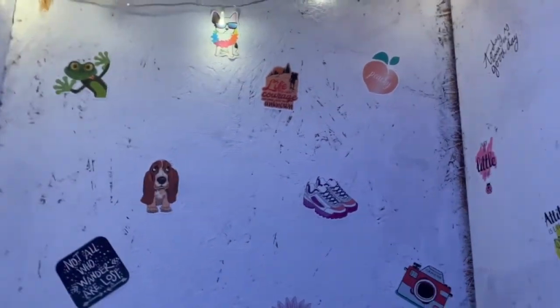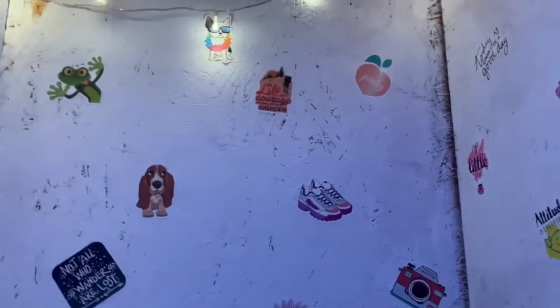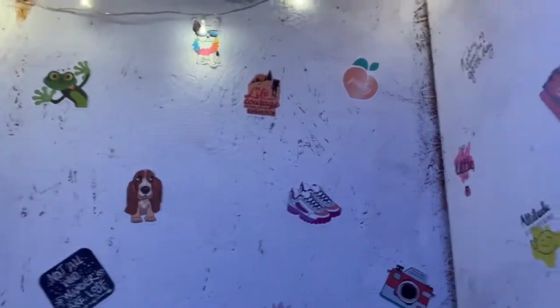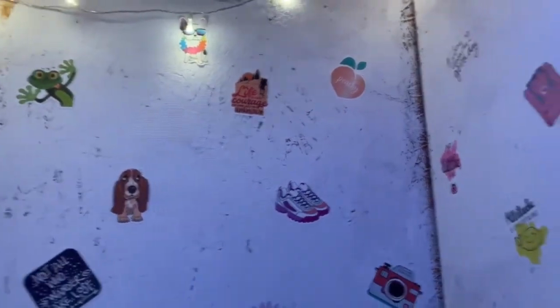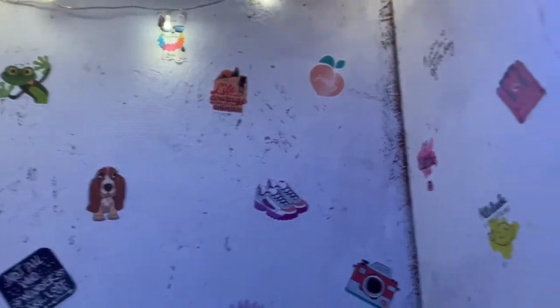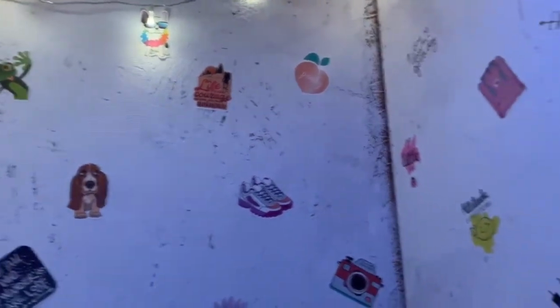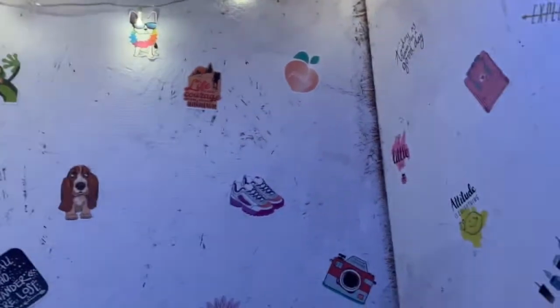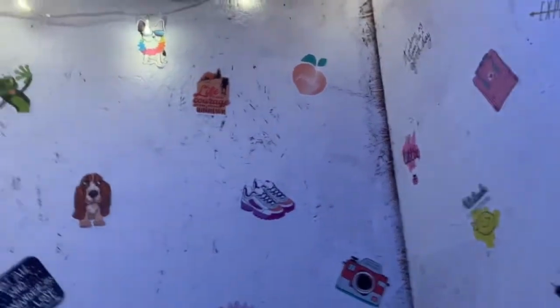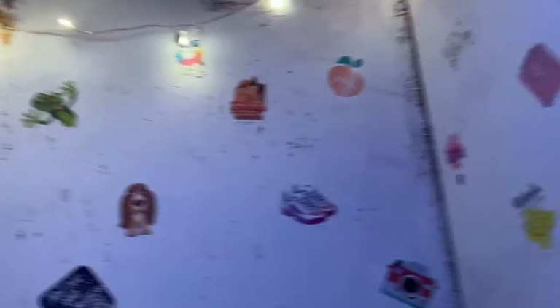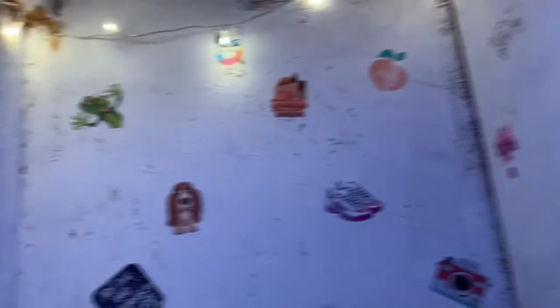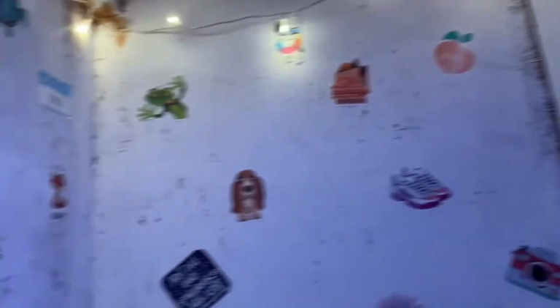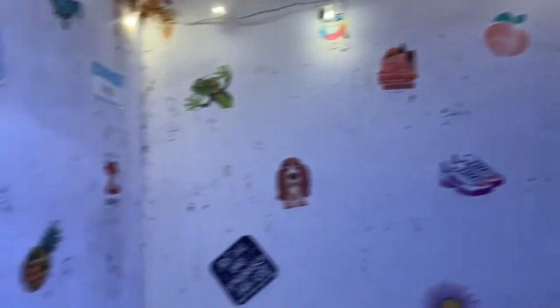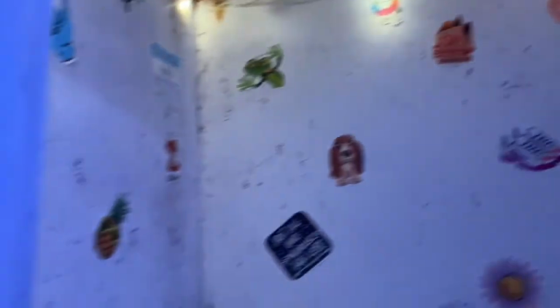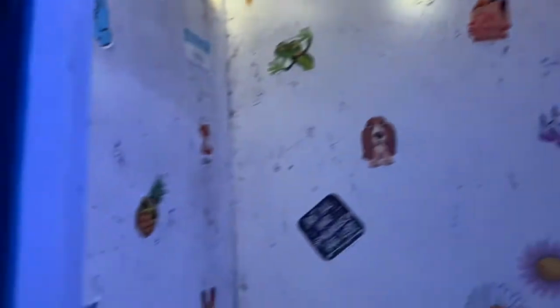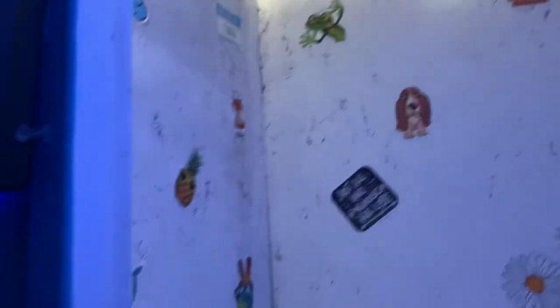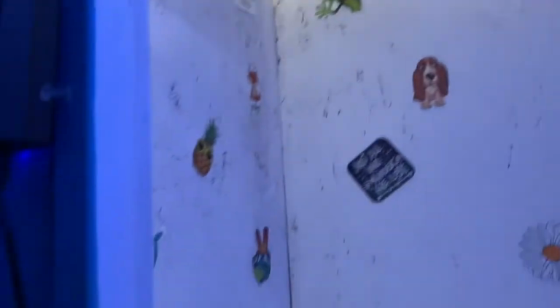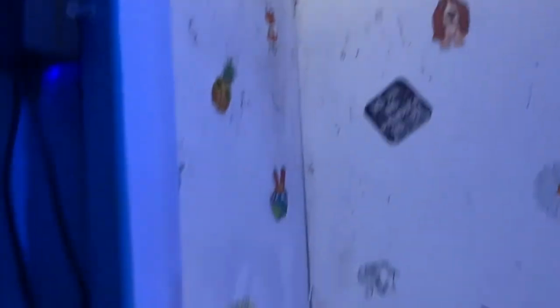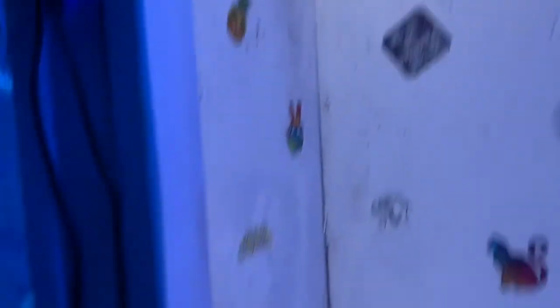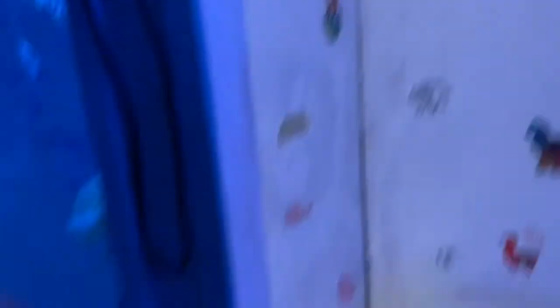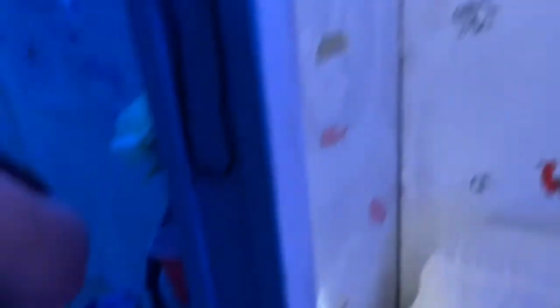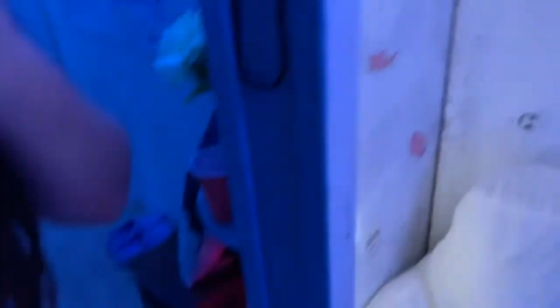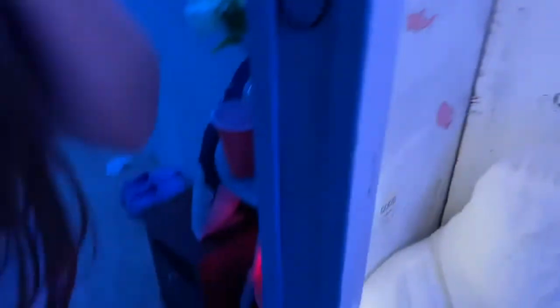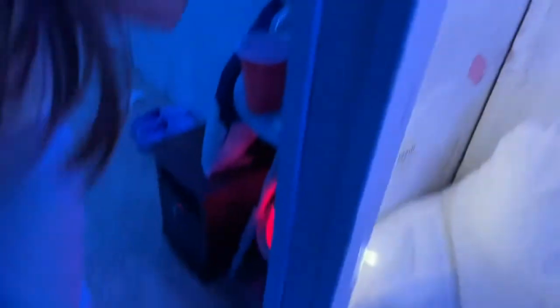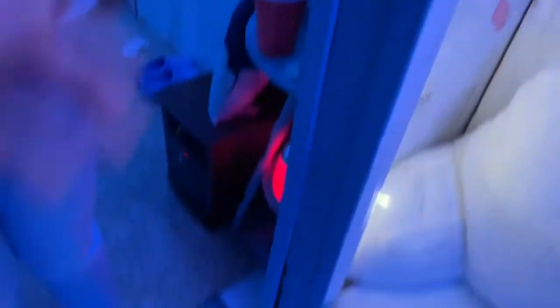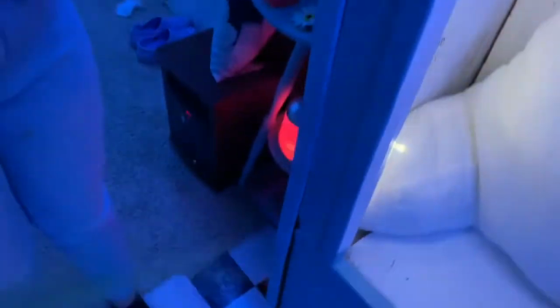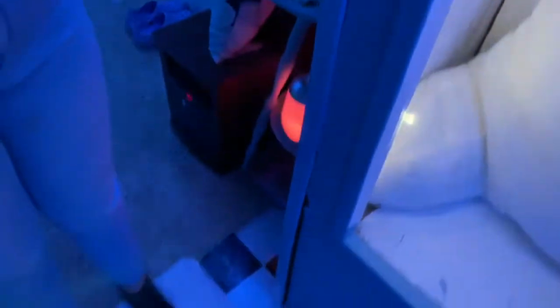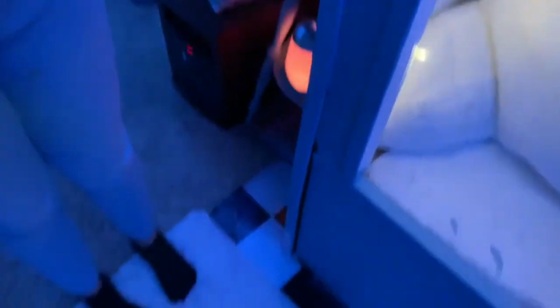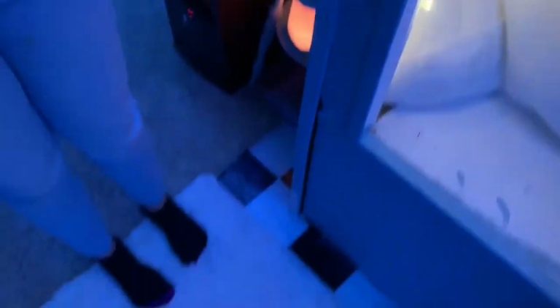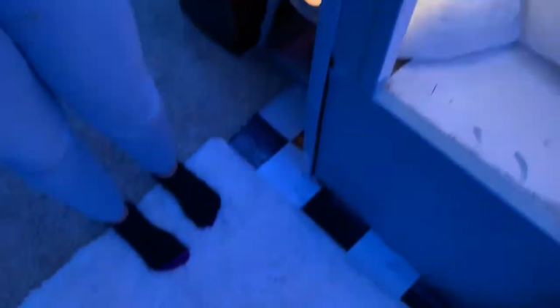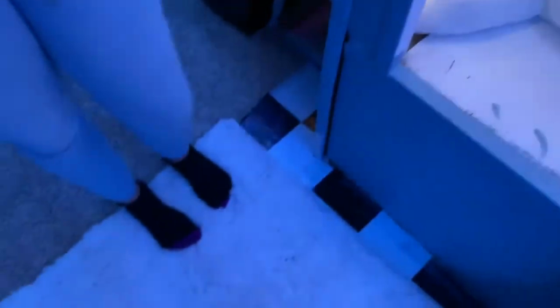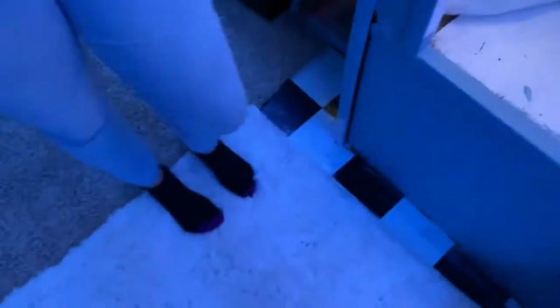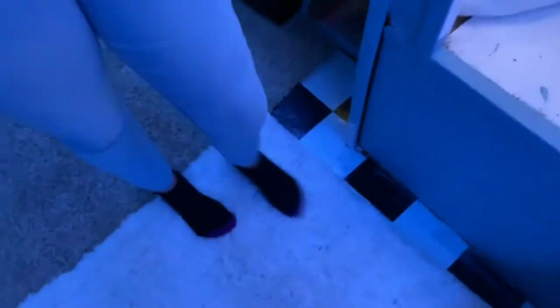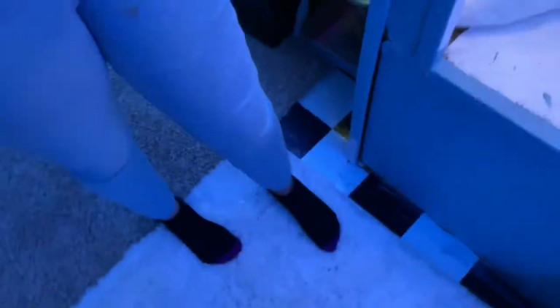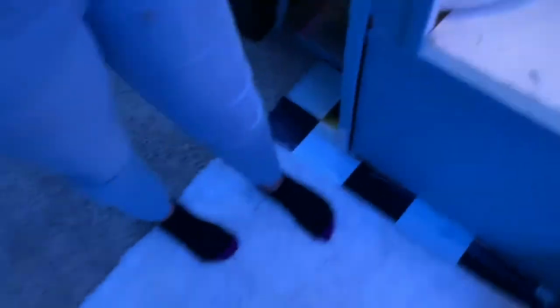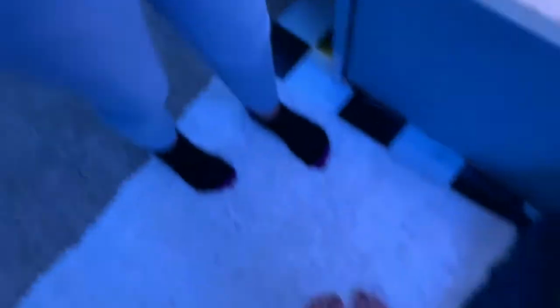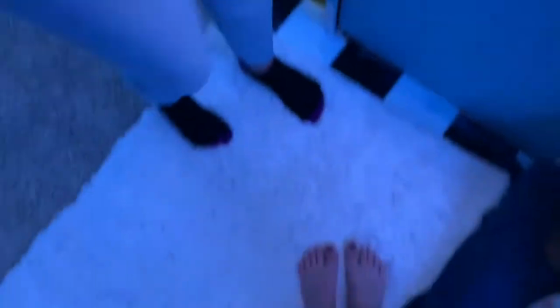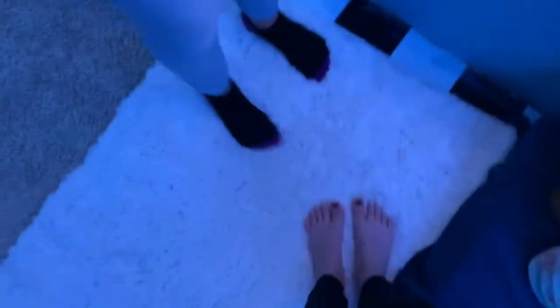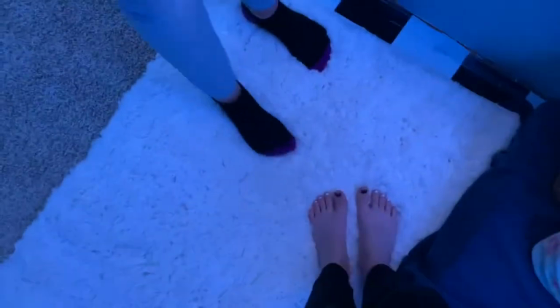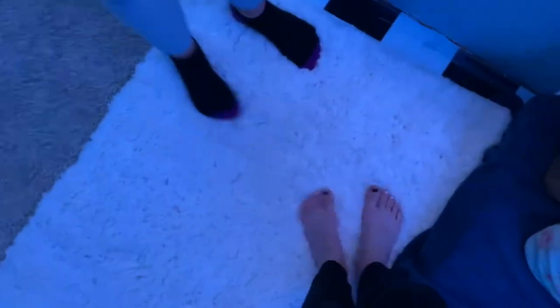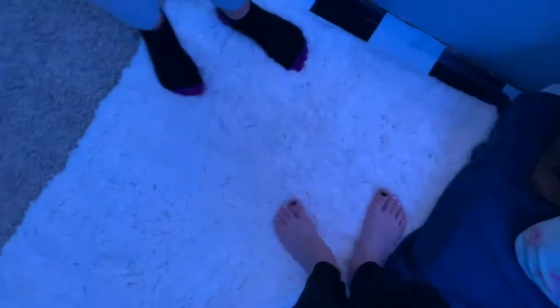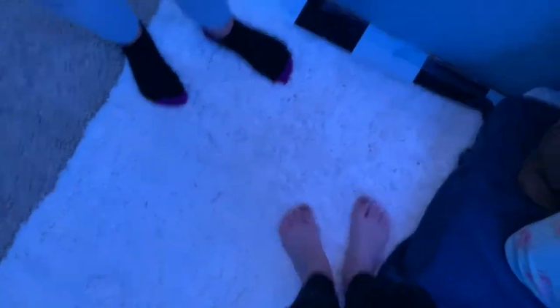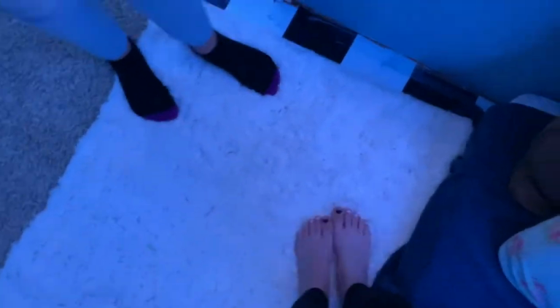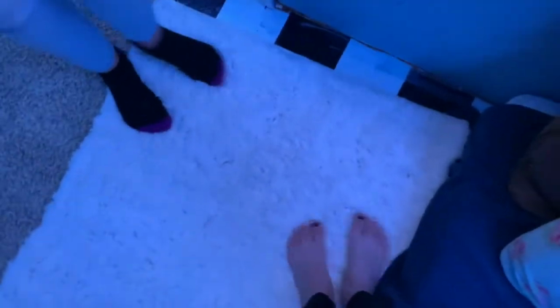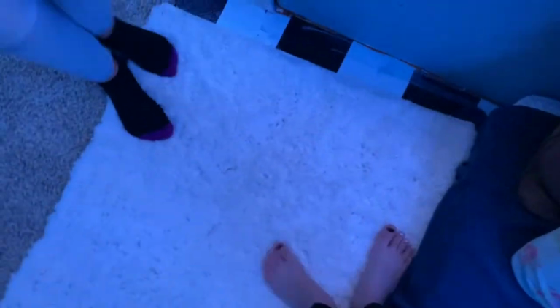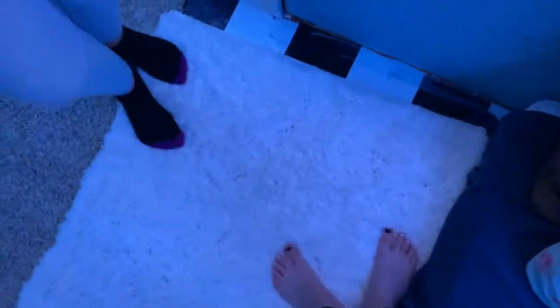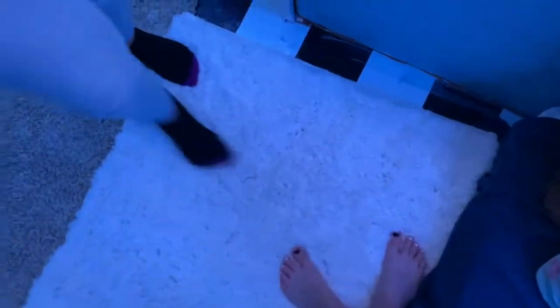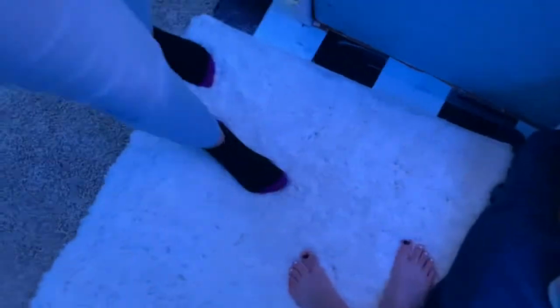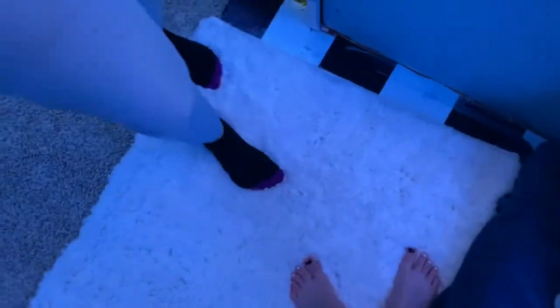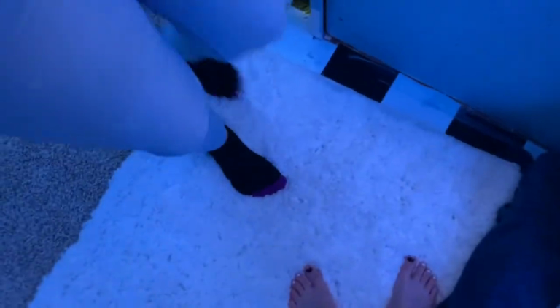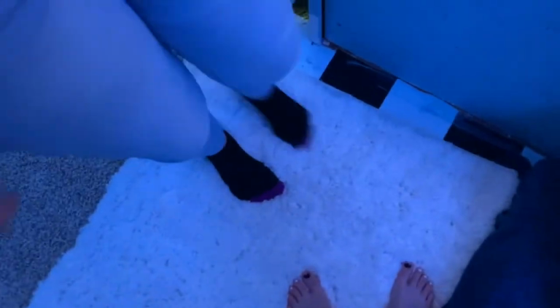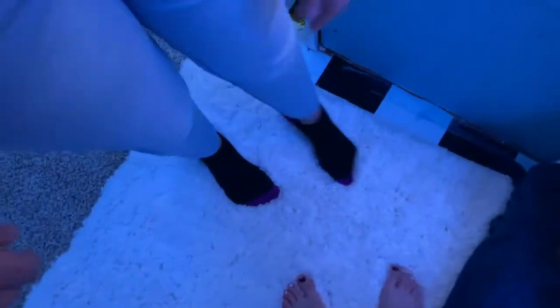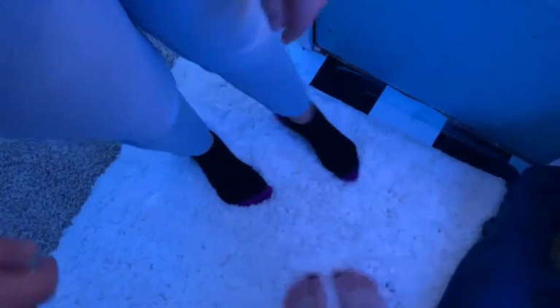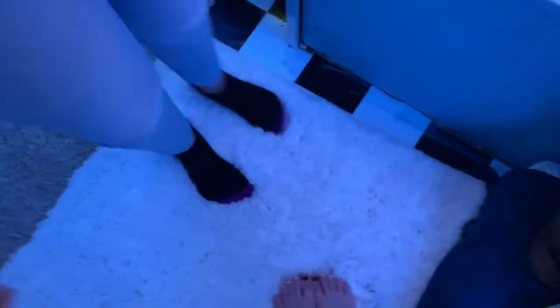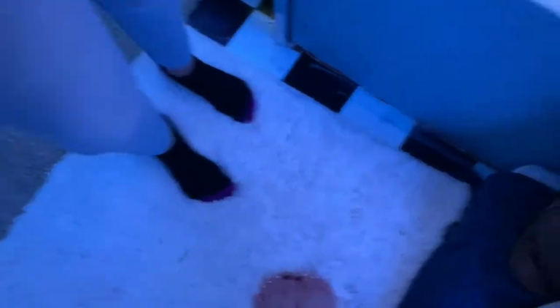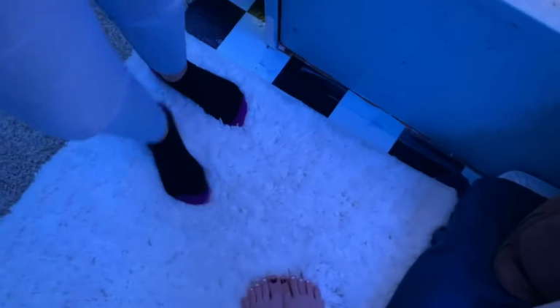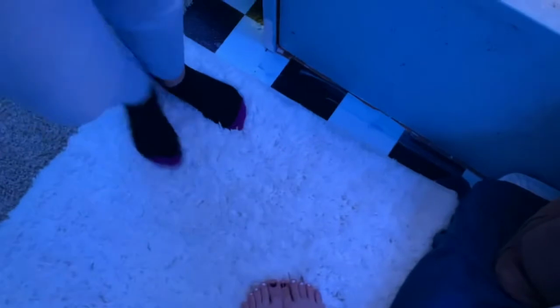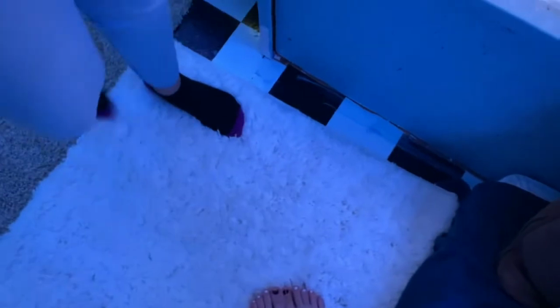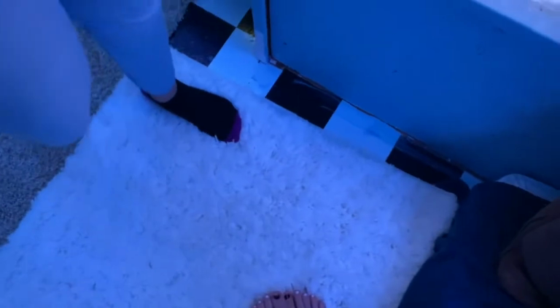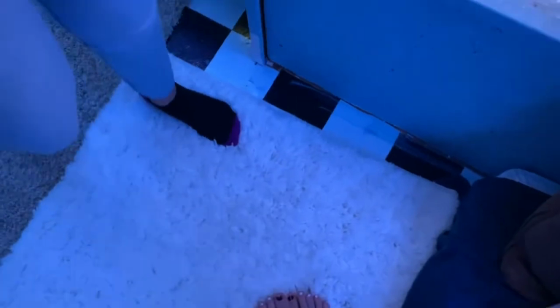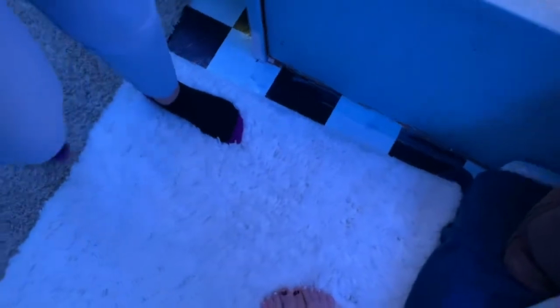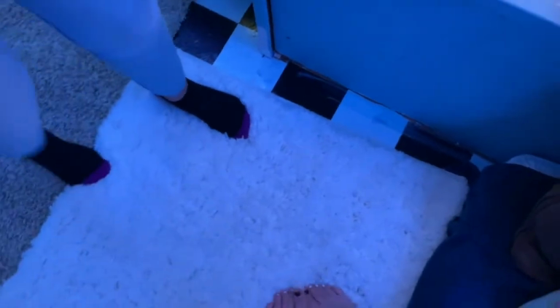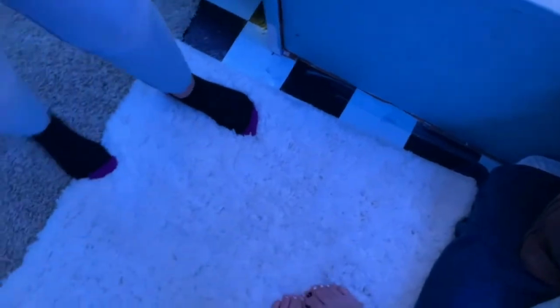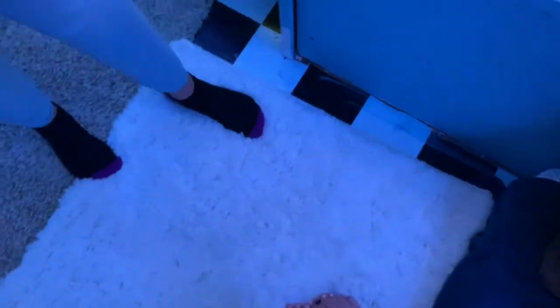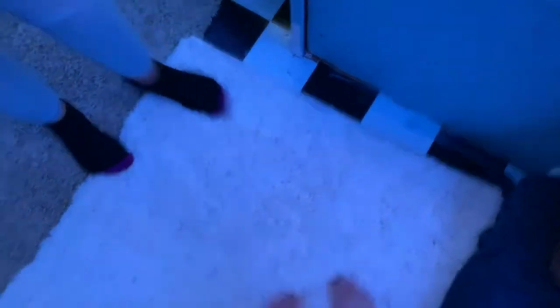Also underneath us we have a really fuzzy white rug that fits perfectly in here.